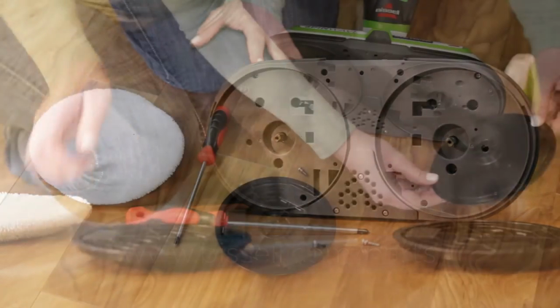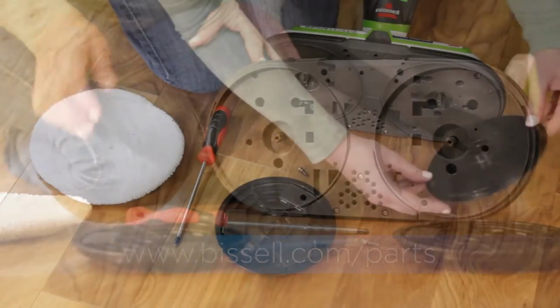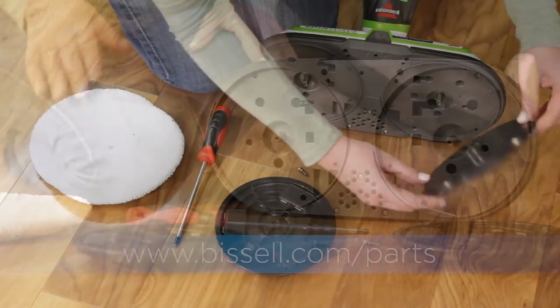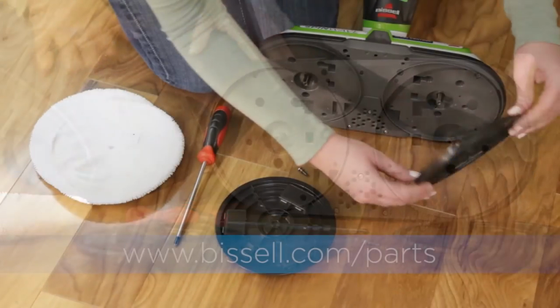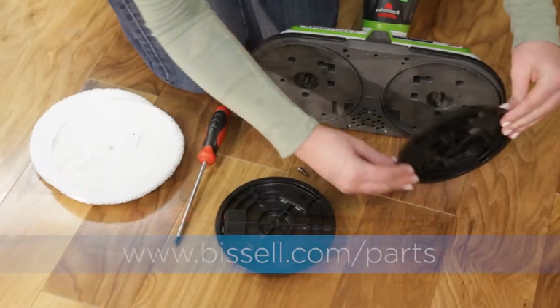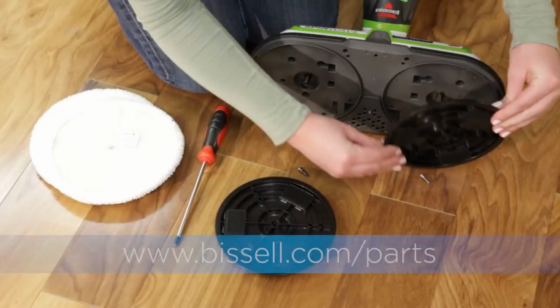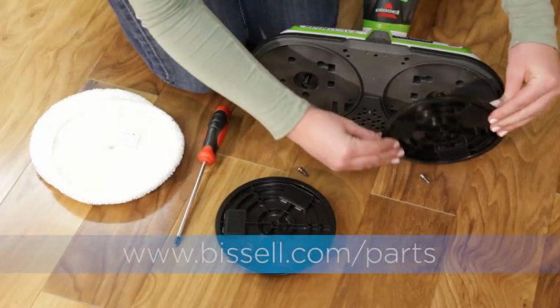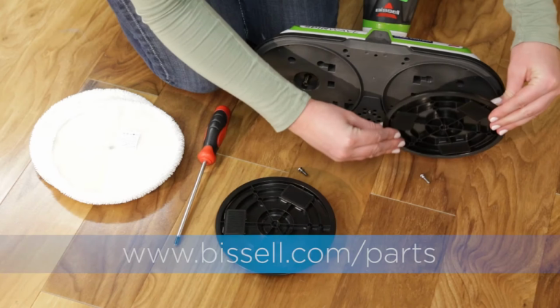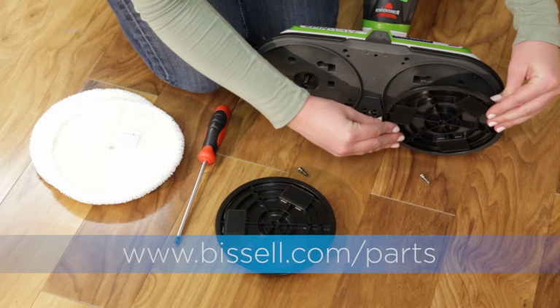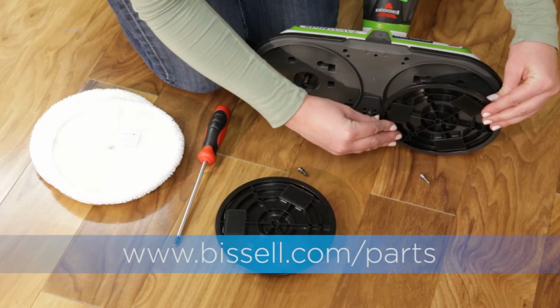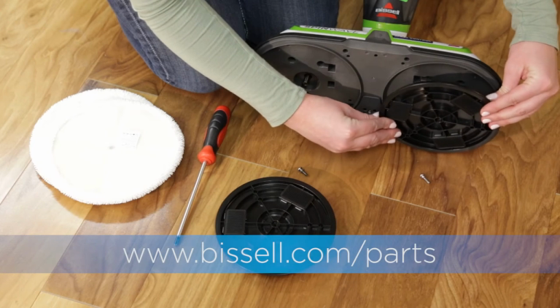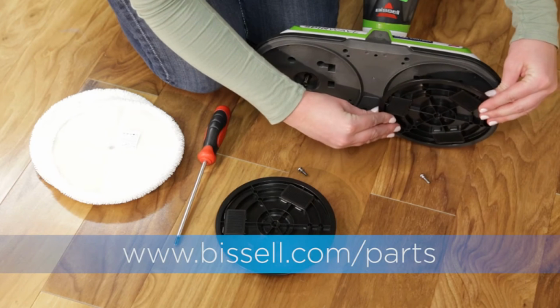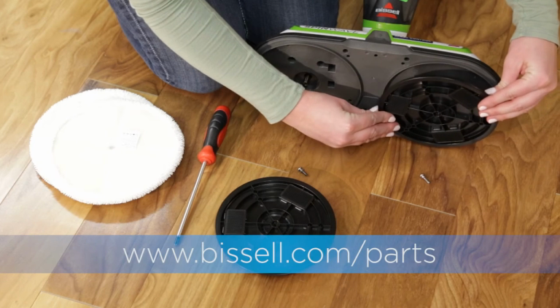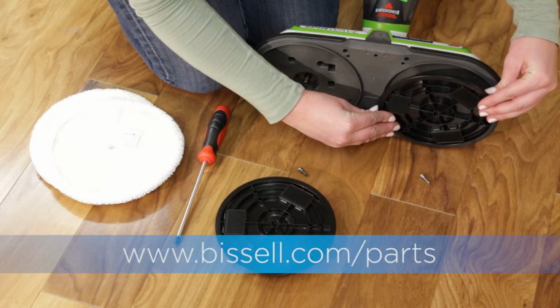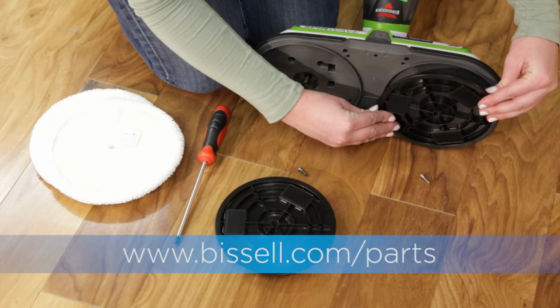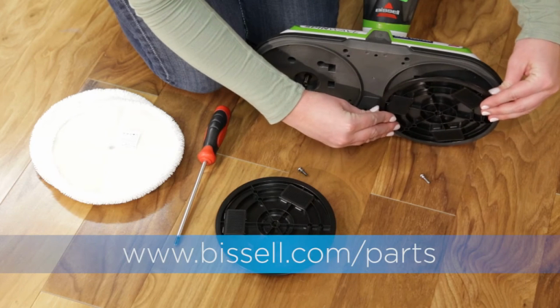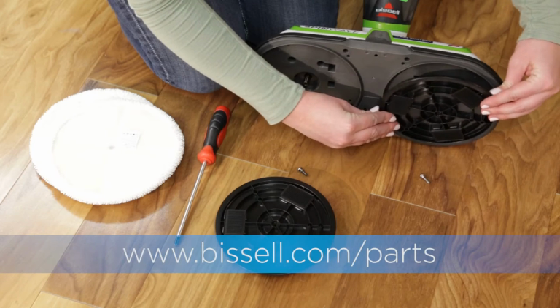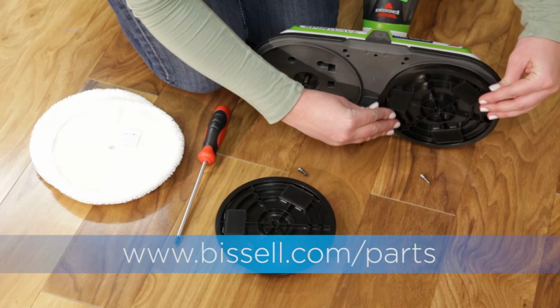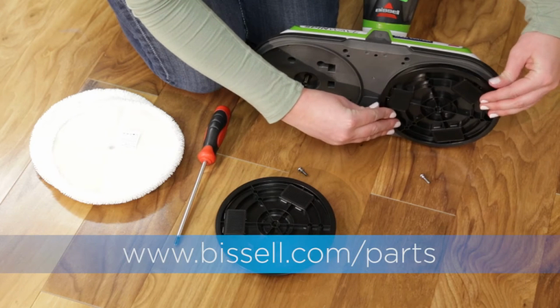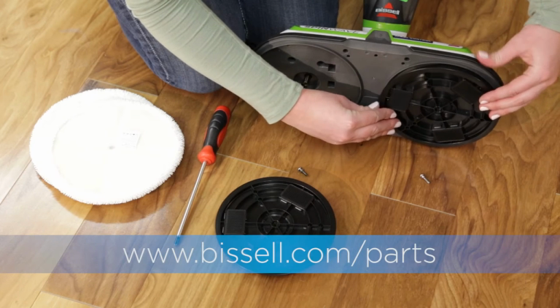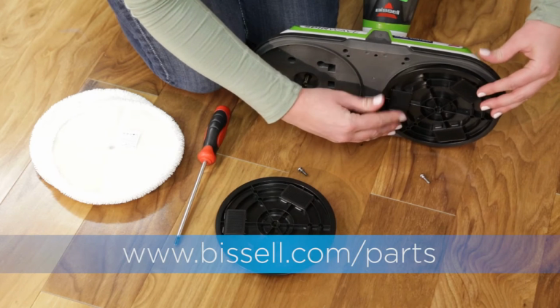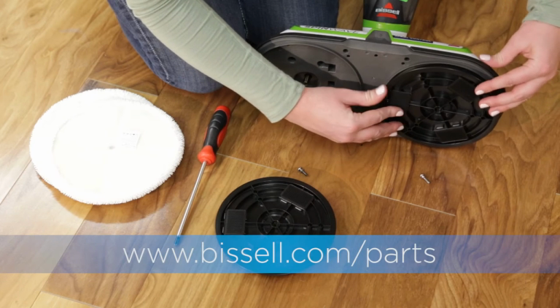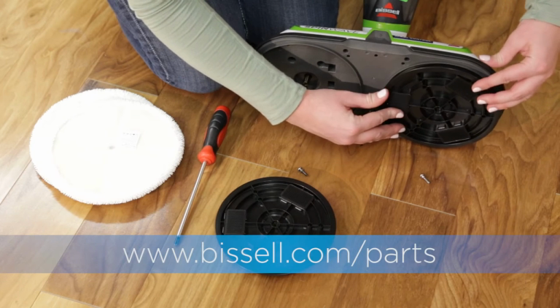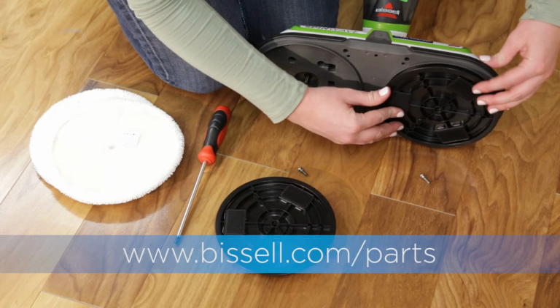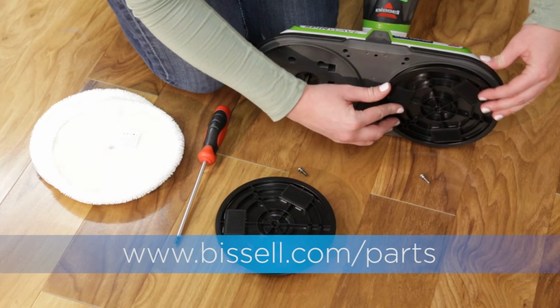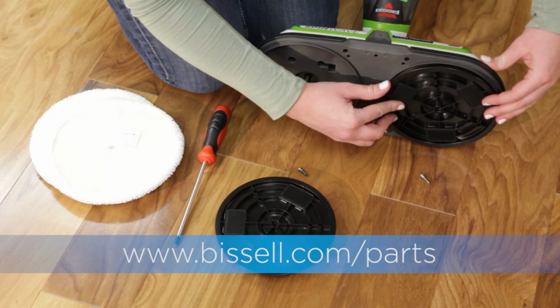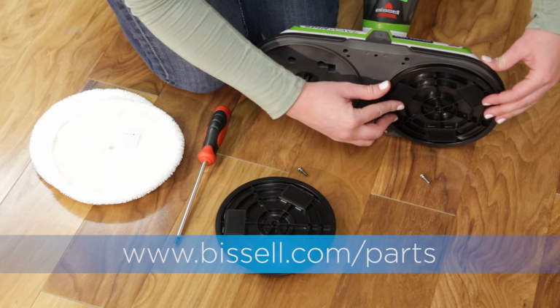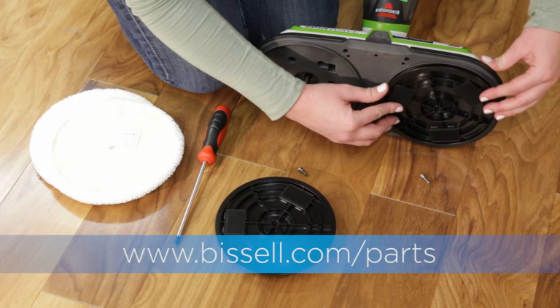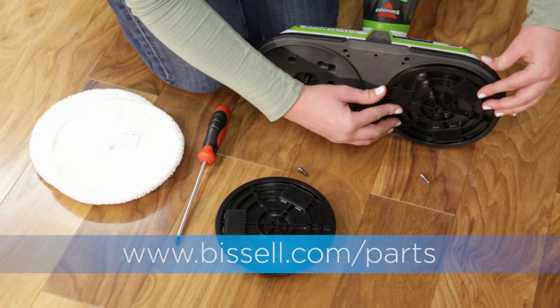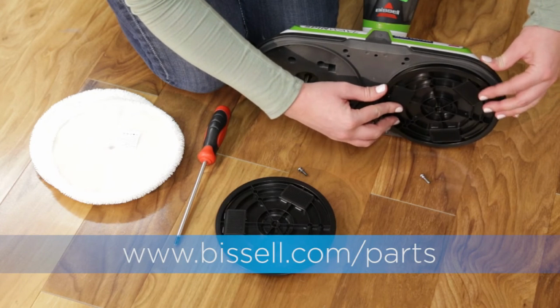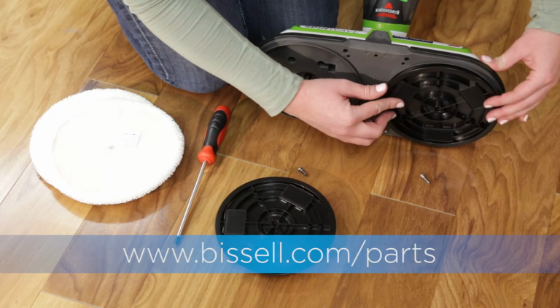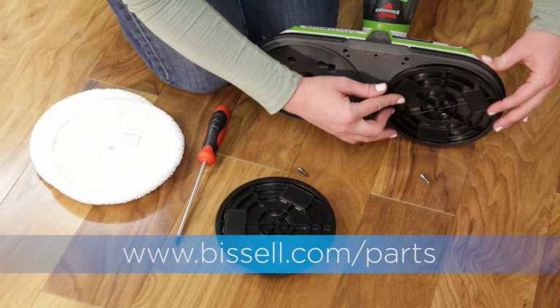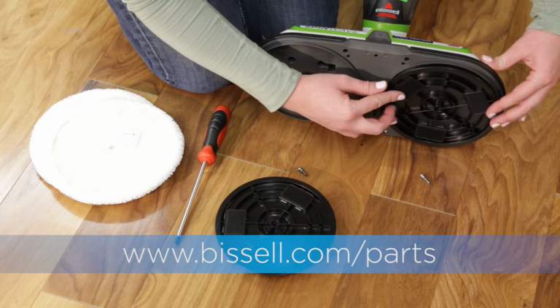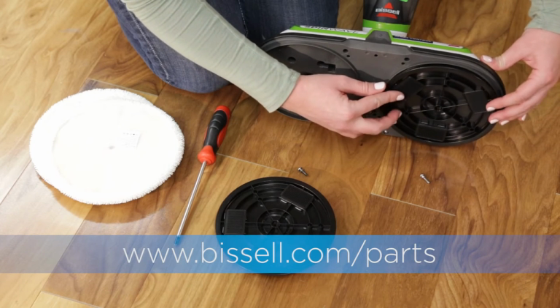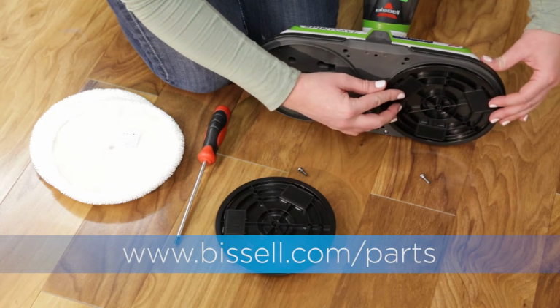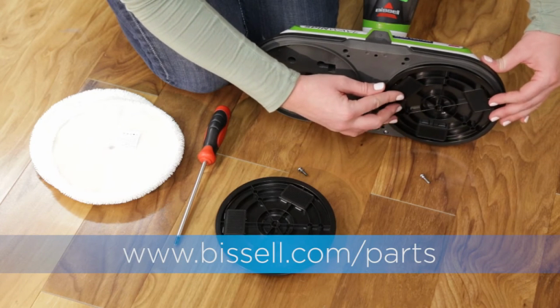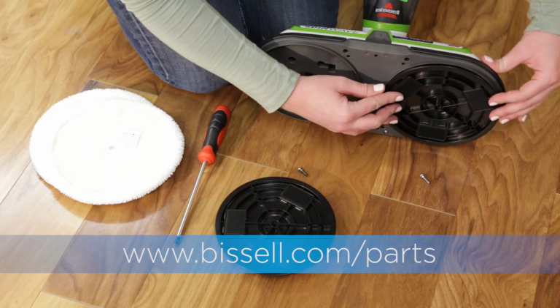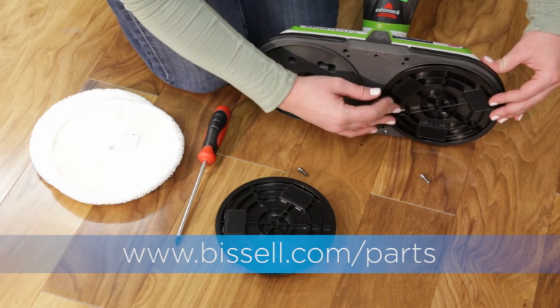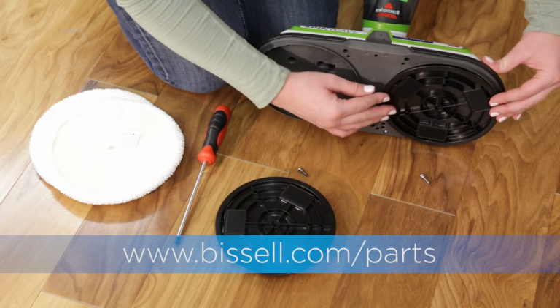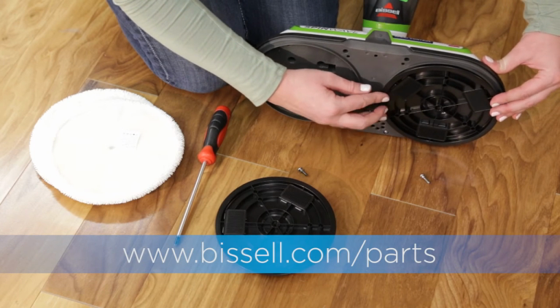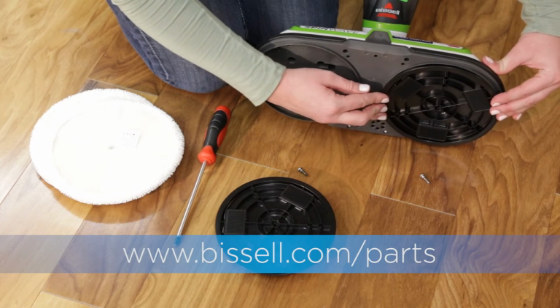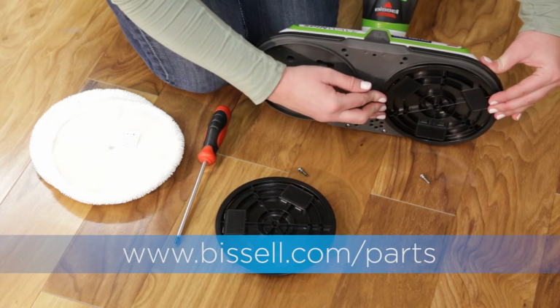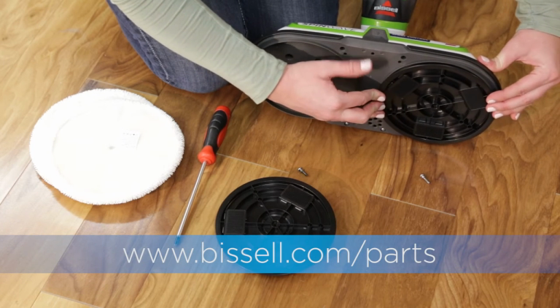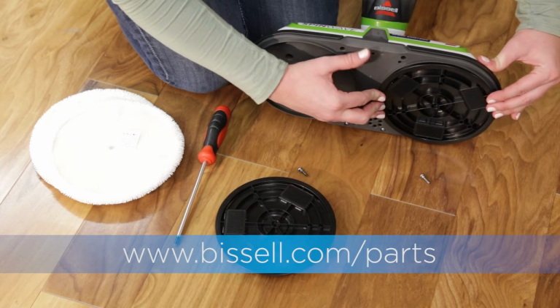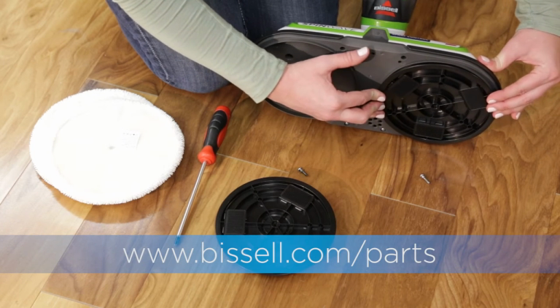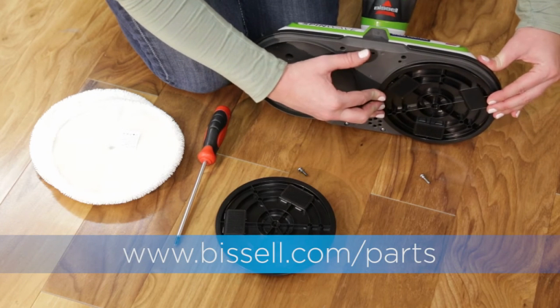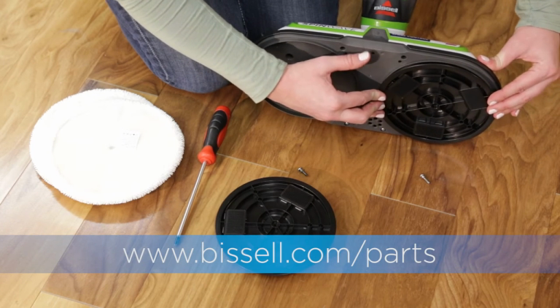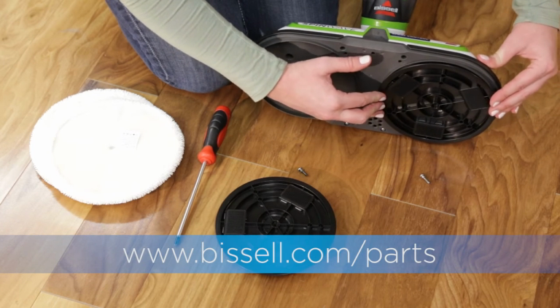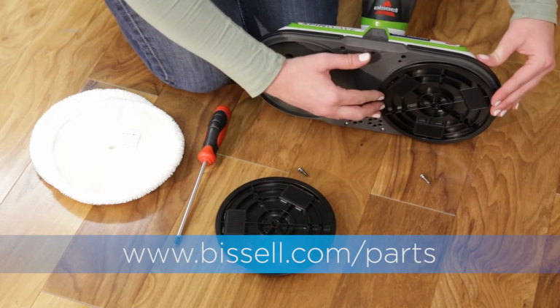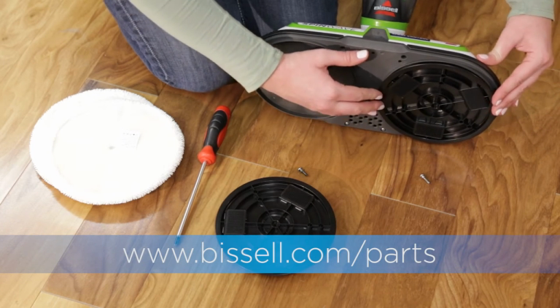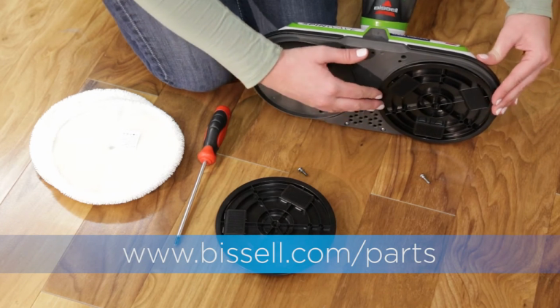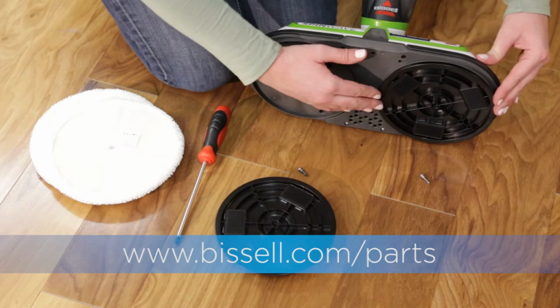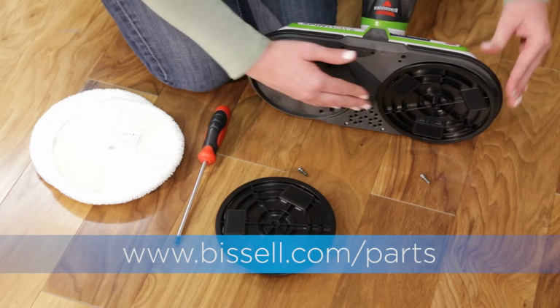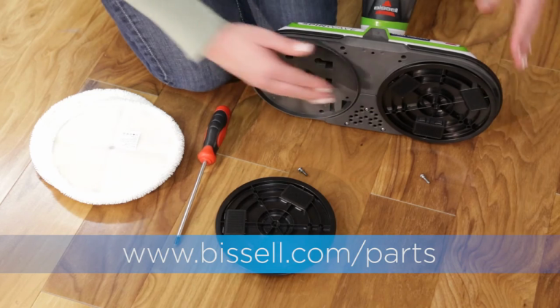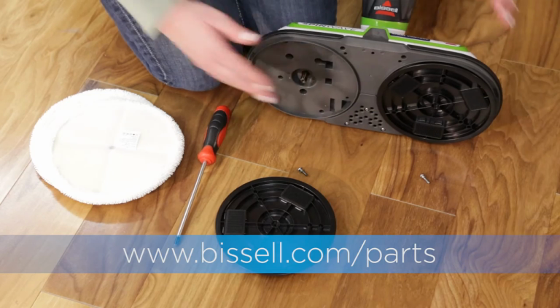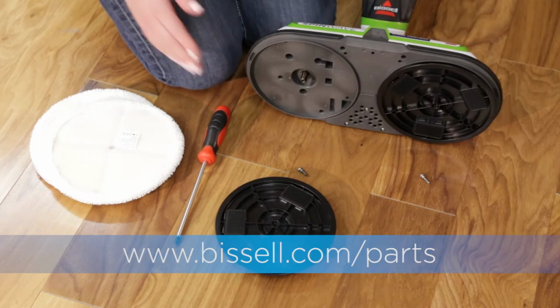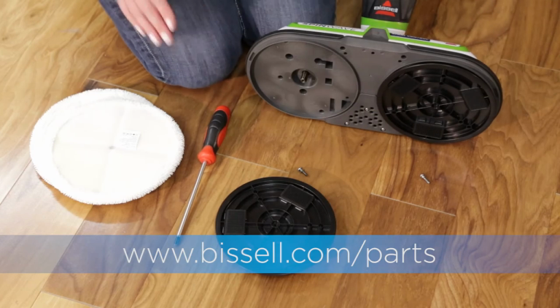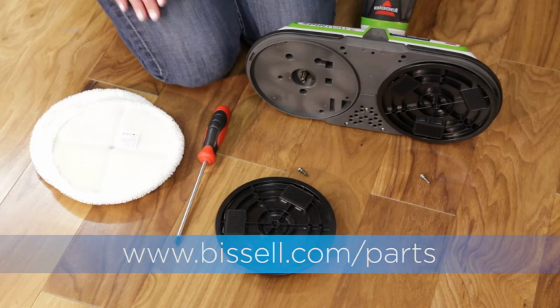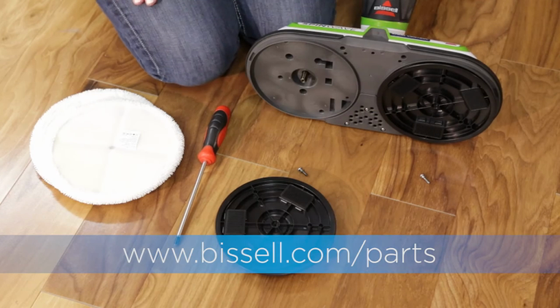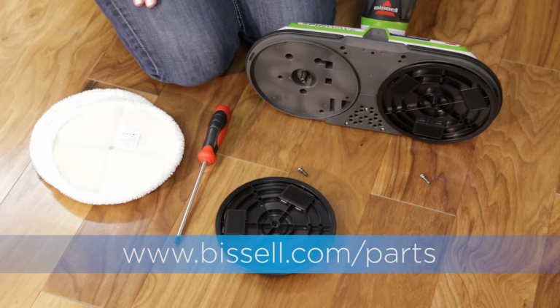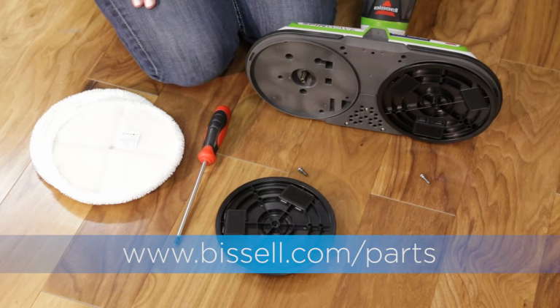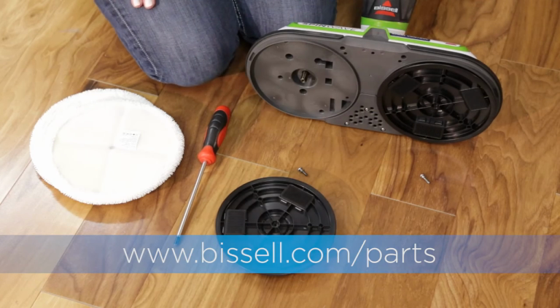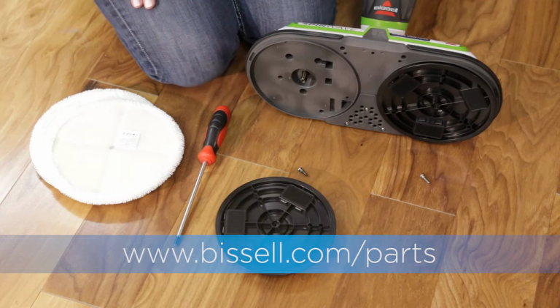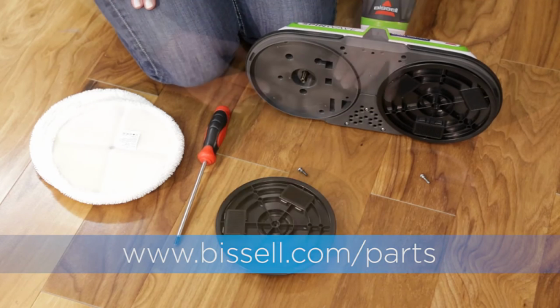Now, install the new disk by lining it up and pushing it straight down with the hook and loop material facing away from the foot.